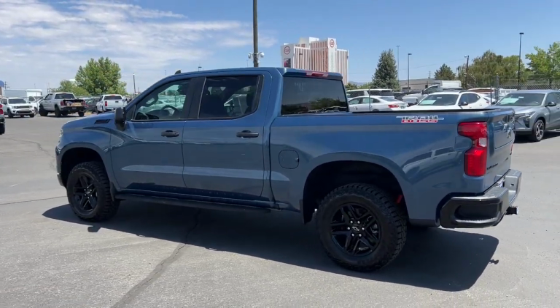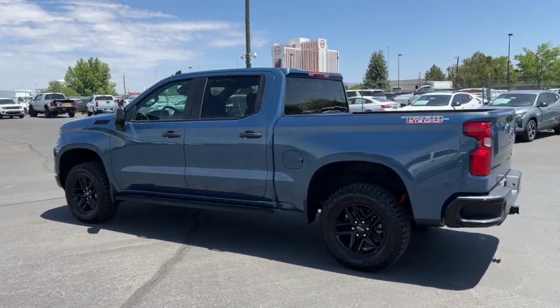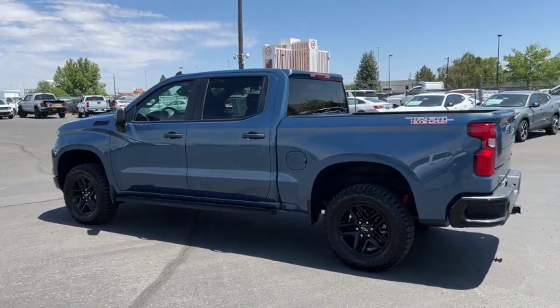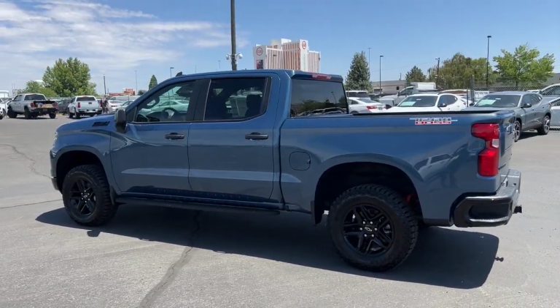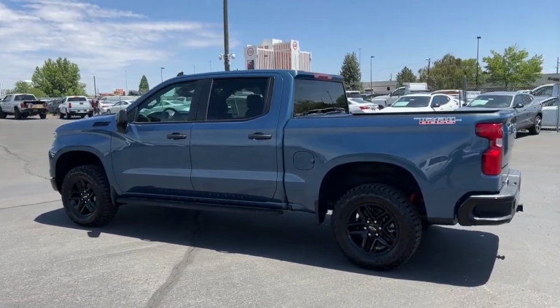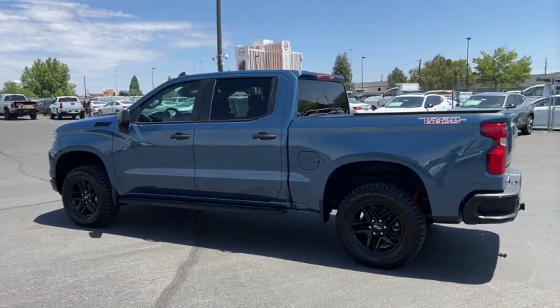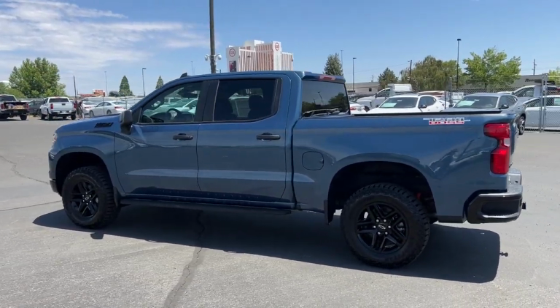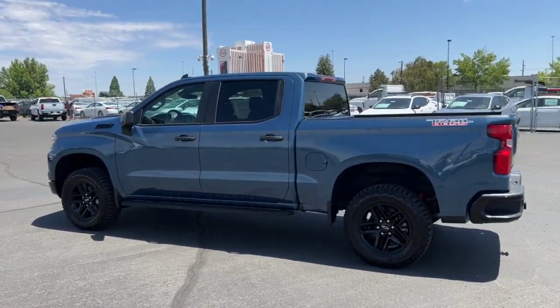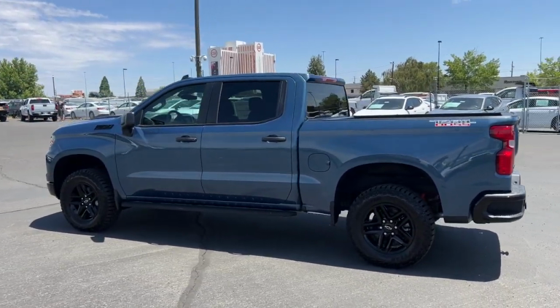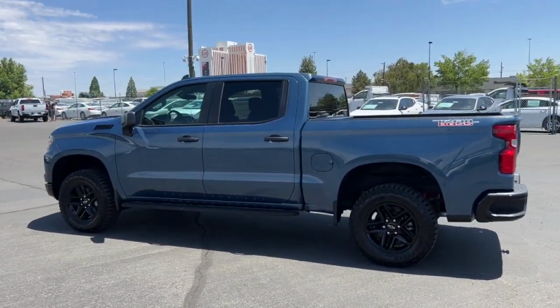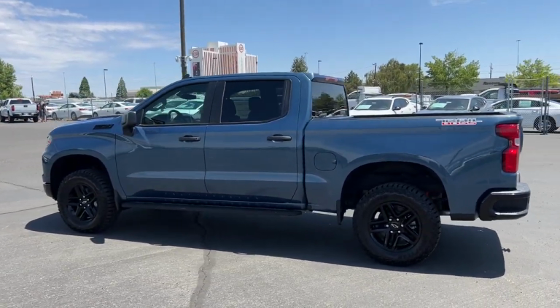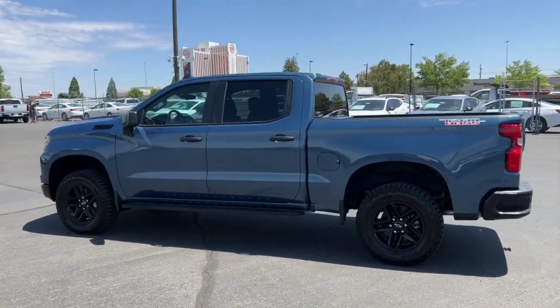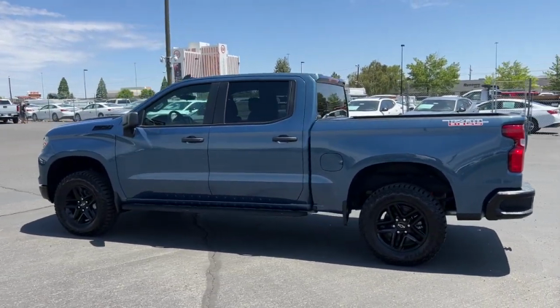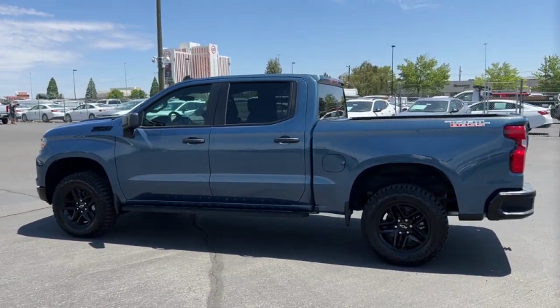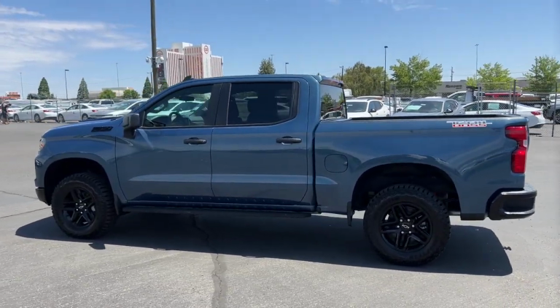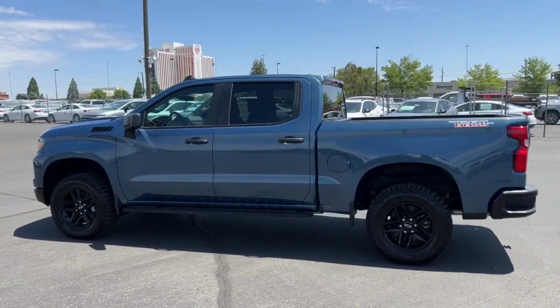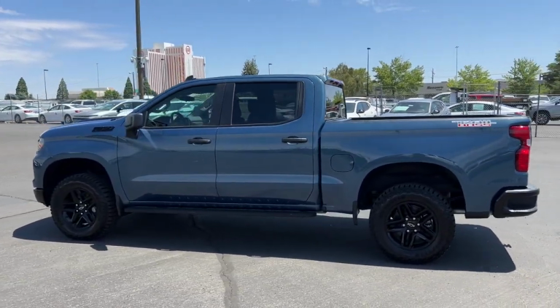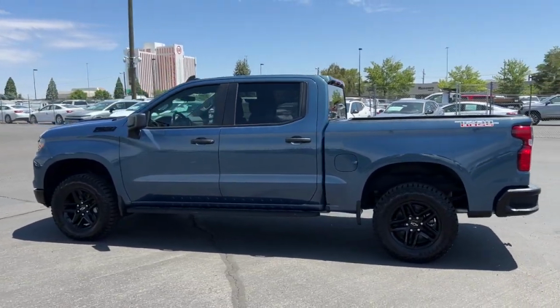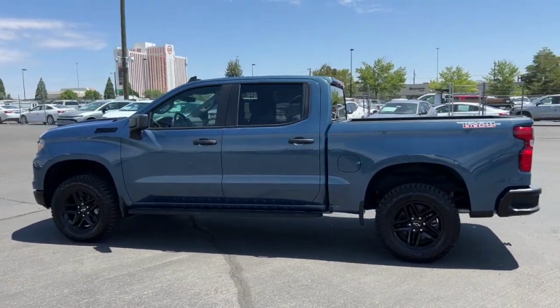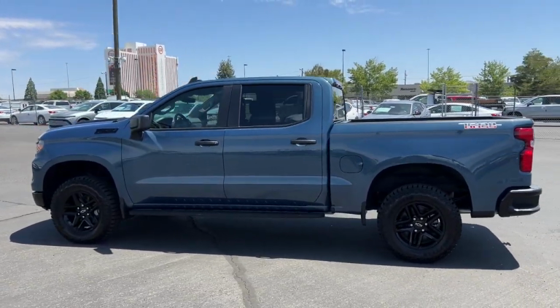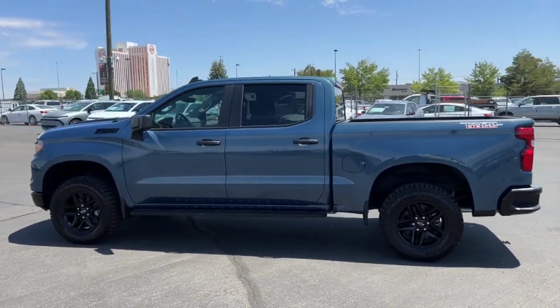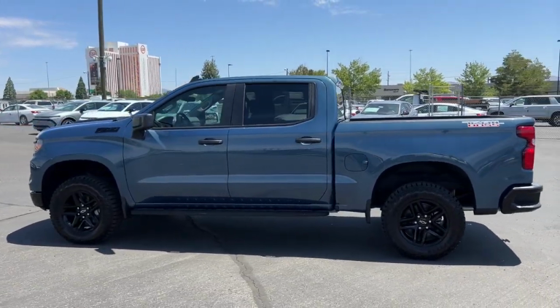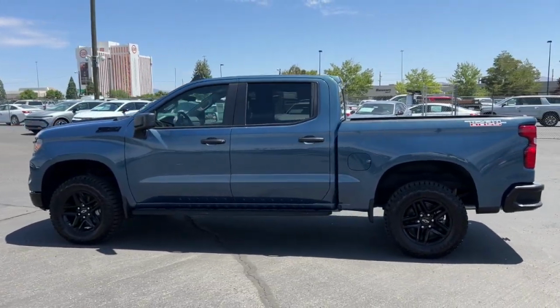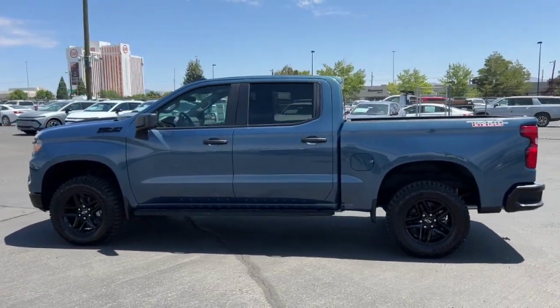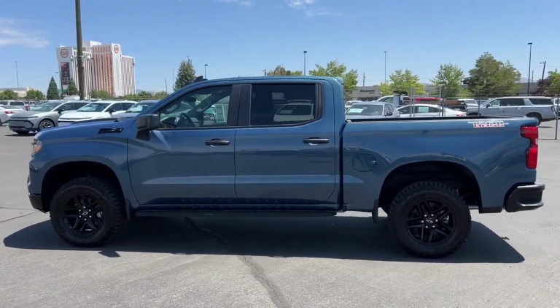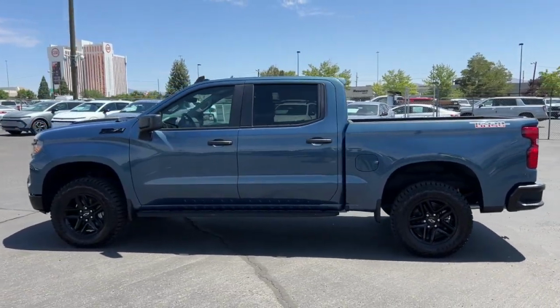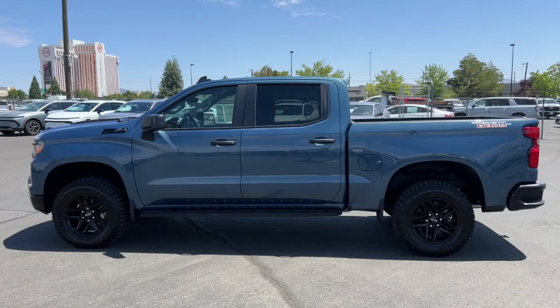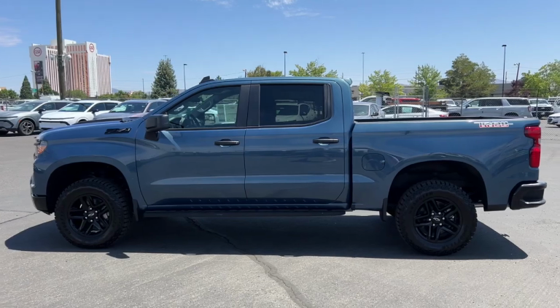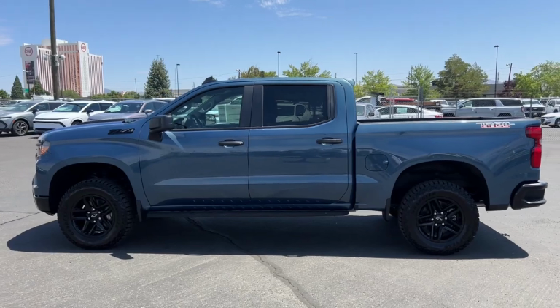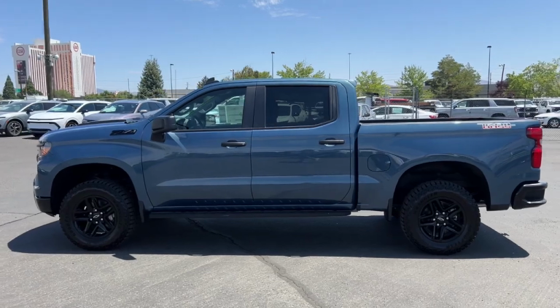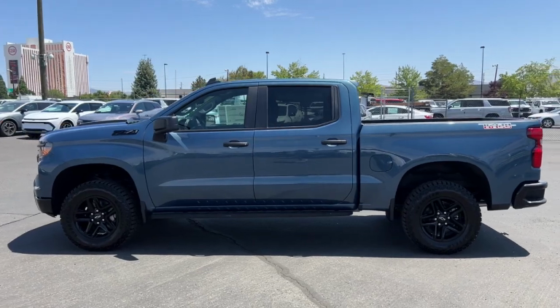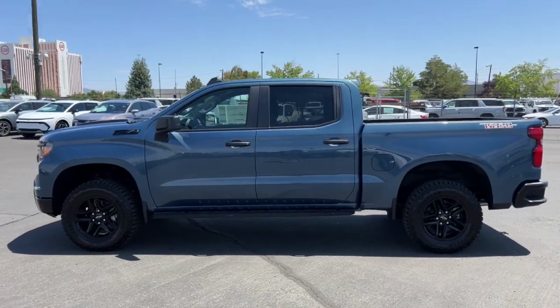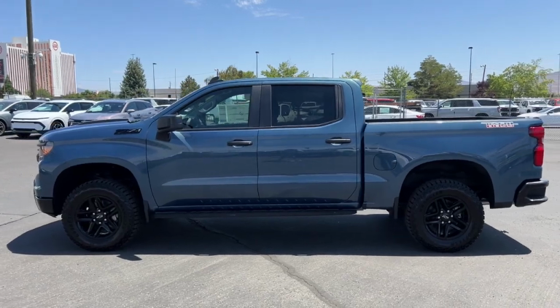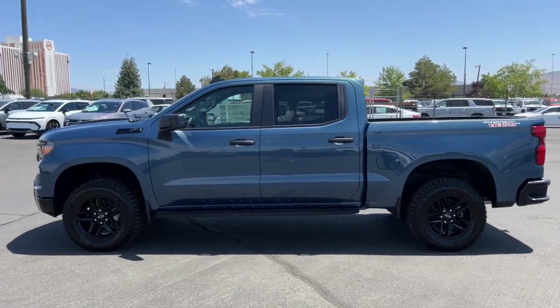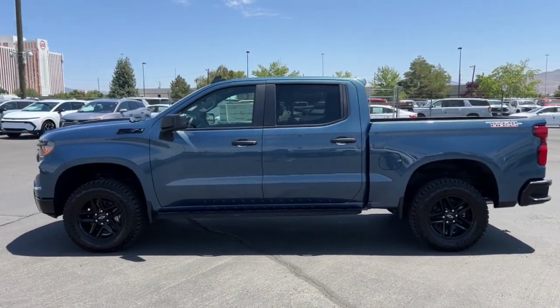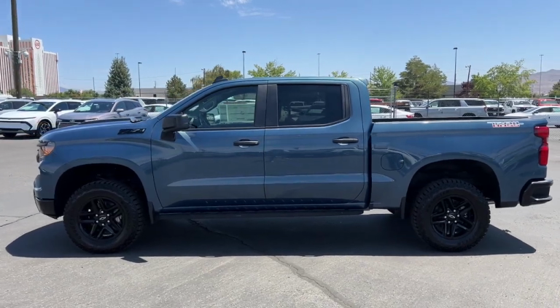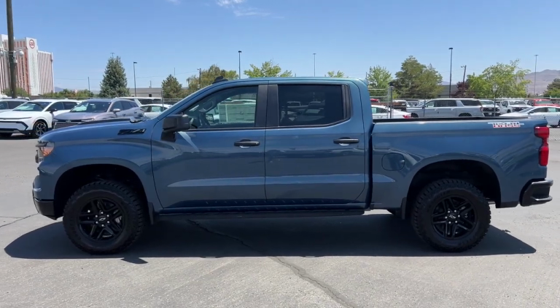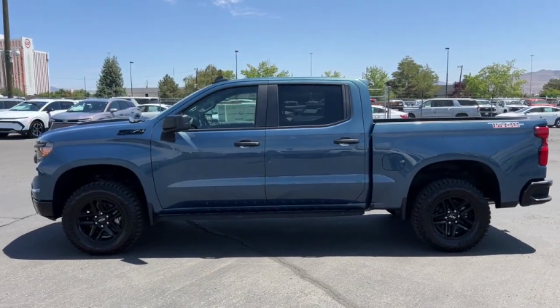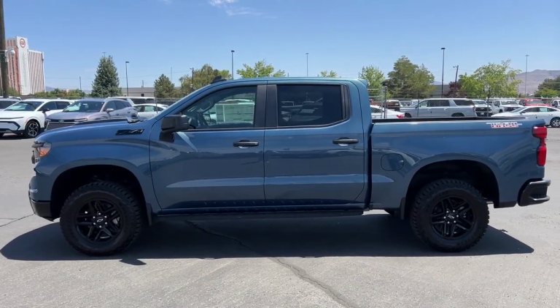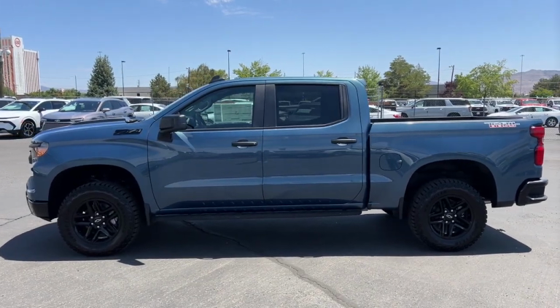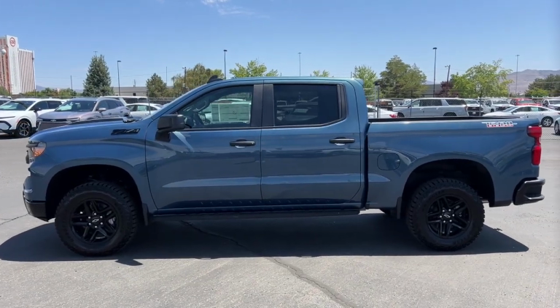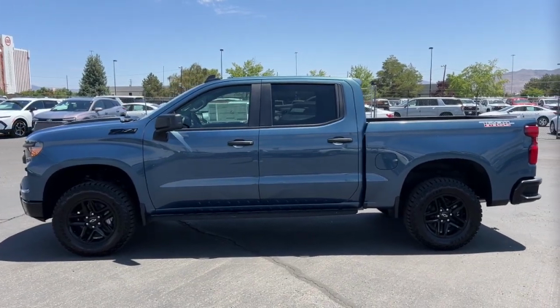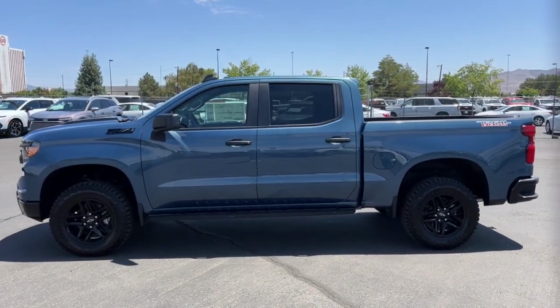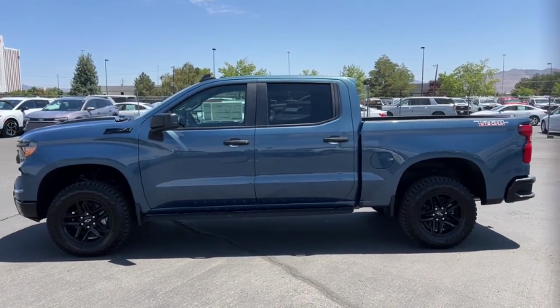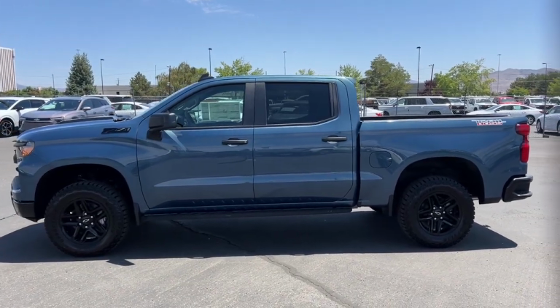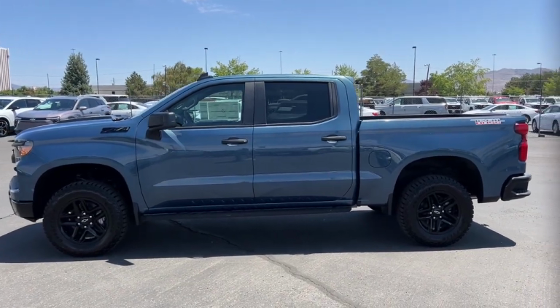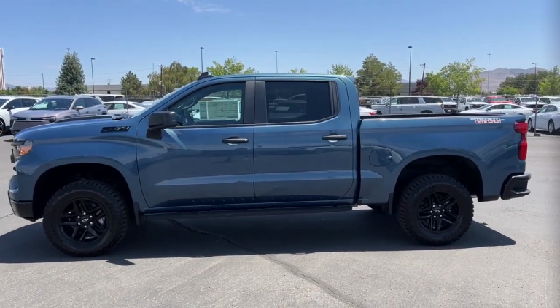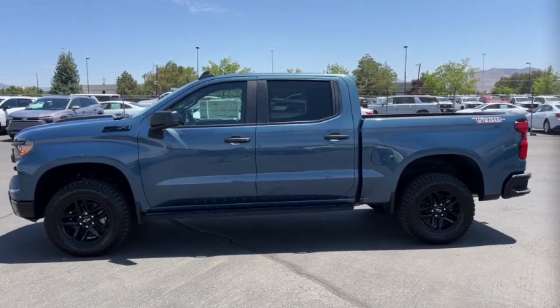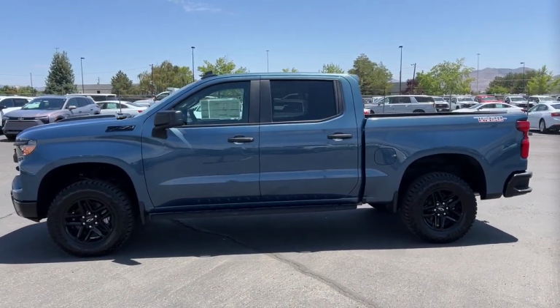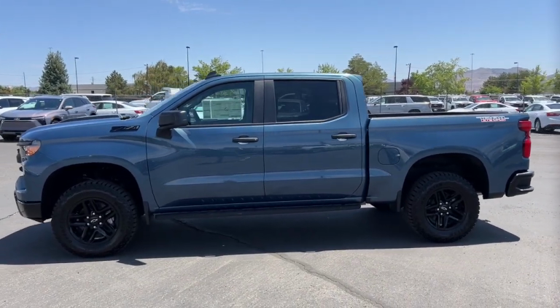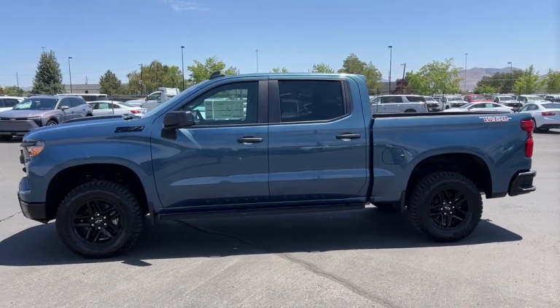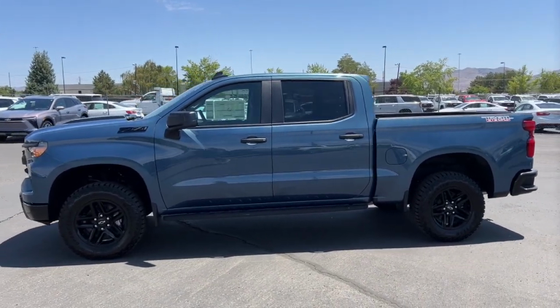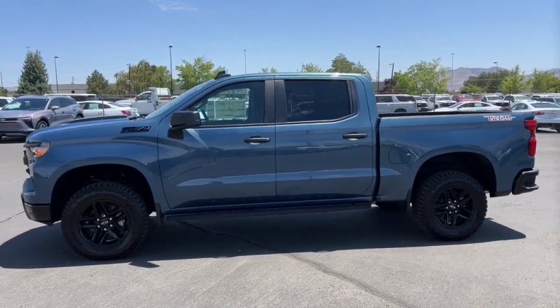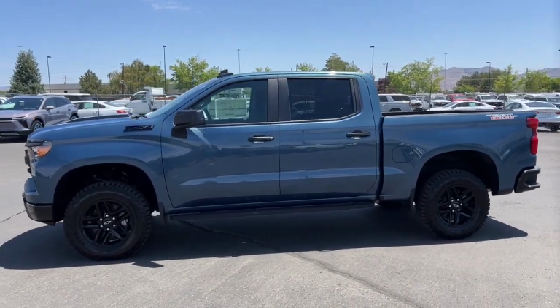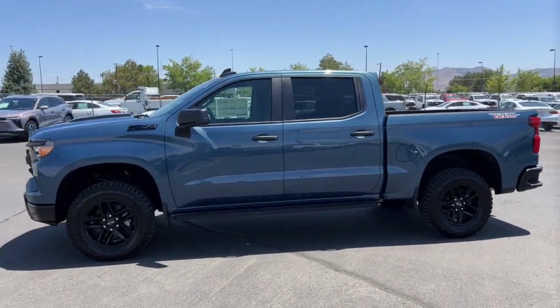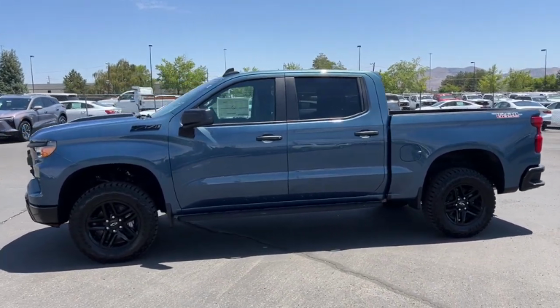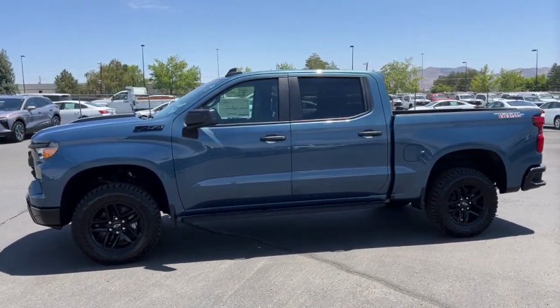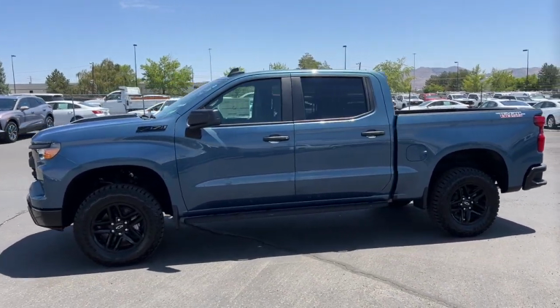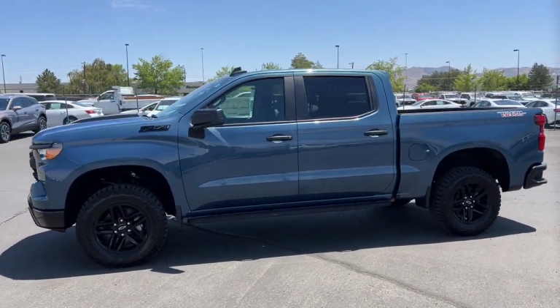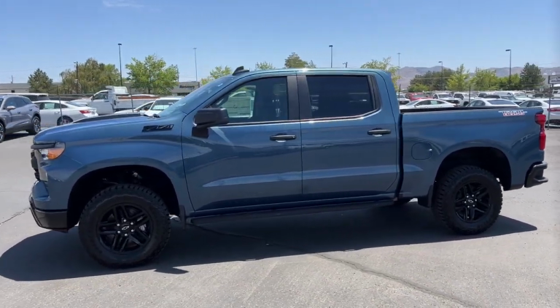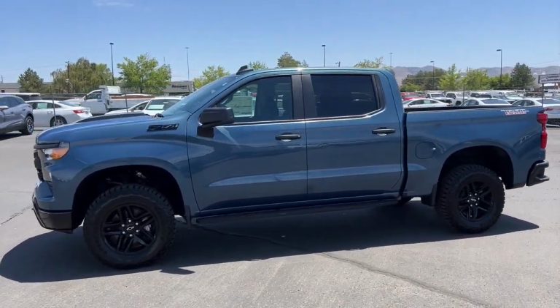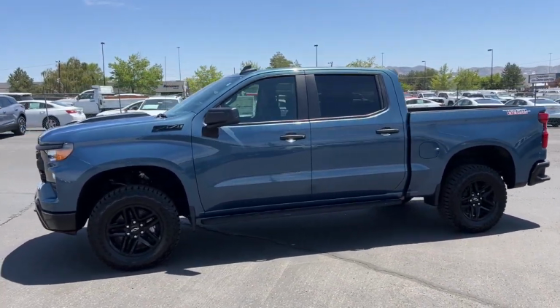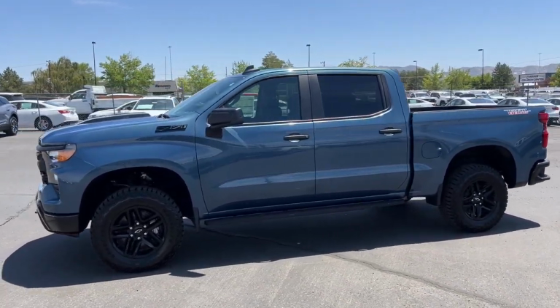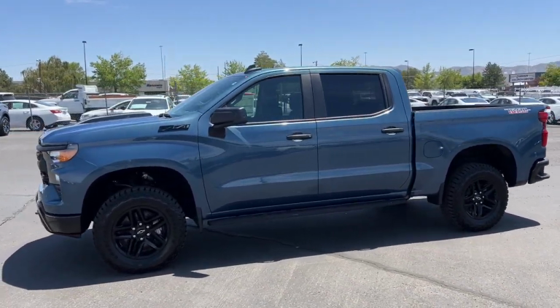Work smart in the comfortable, connected Silverado 1500. Drive it today. Have a great day. Be safe.